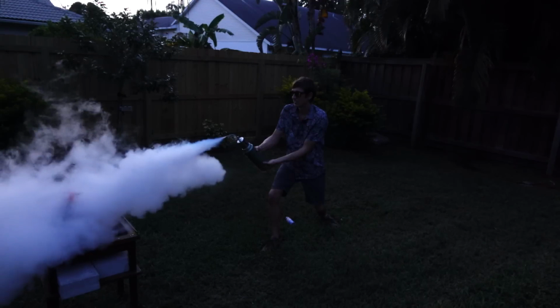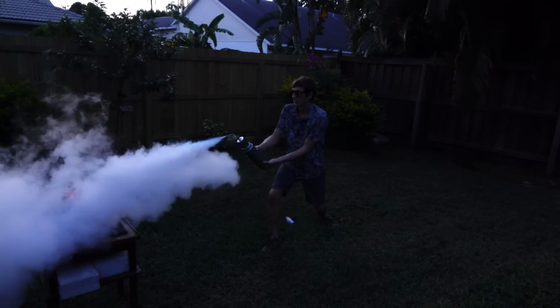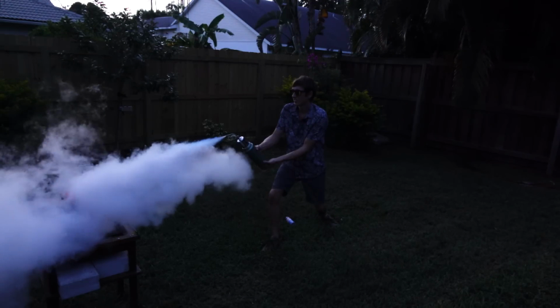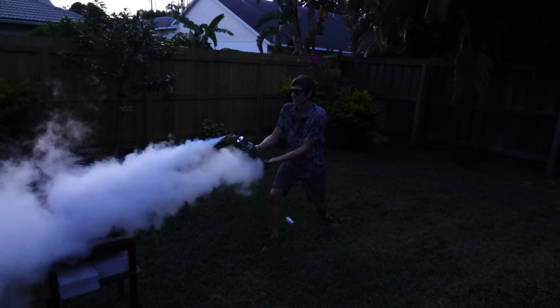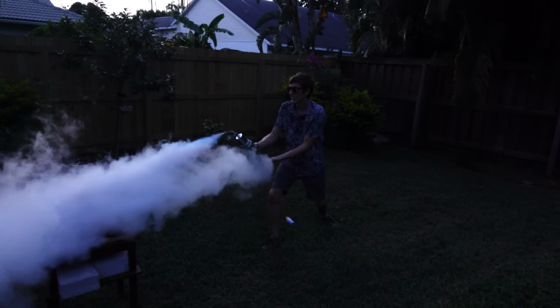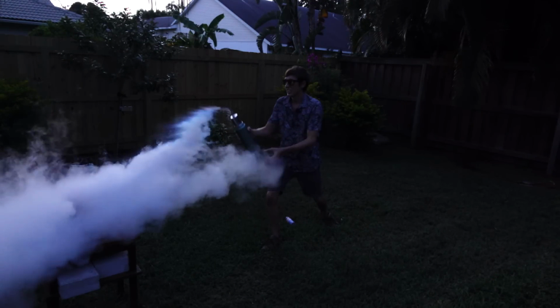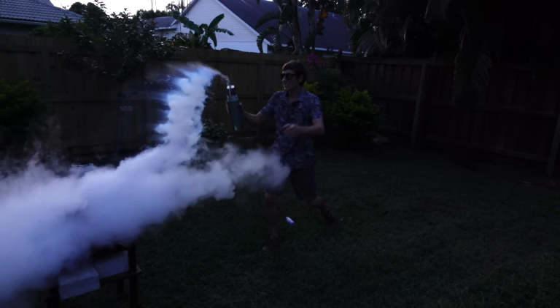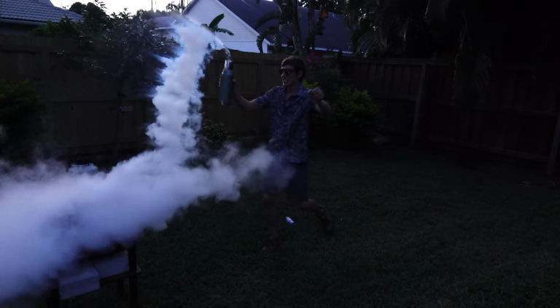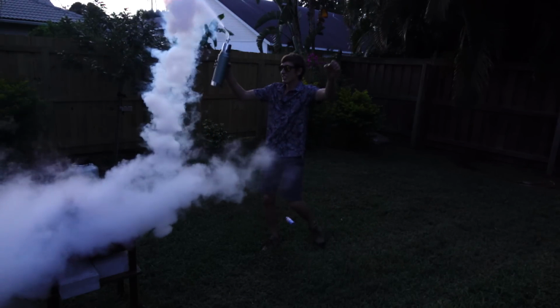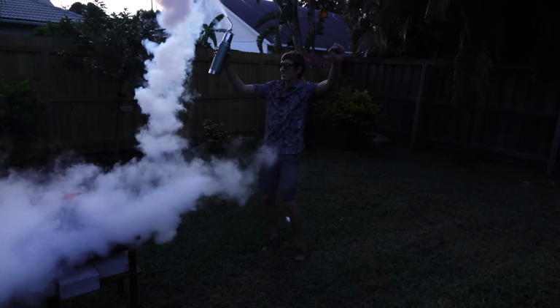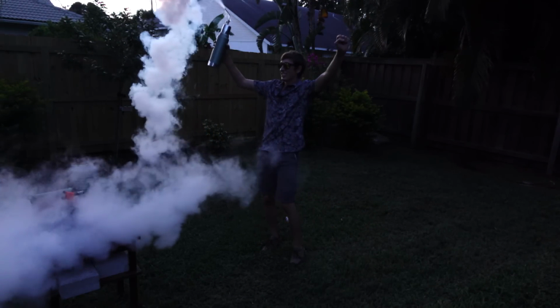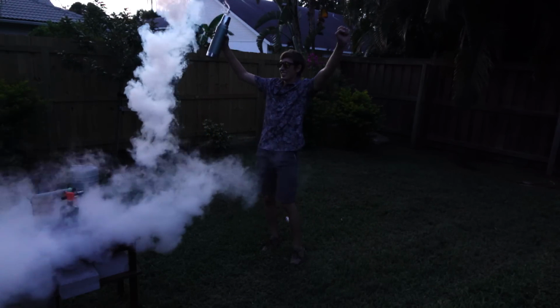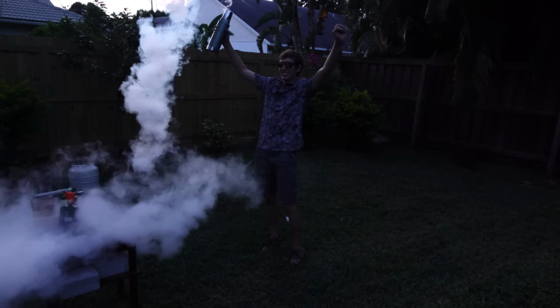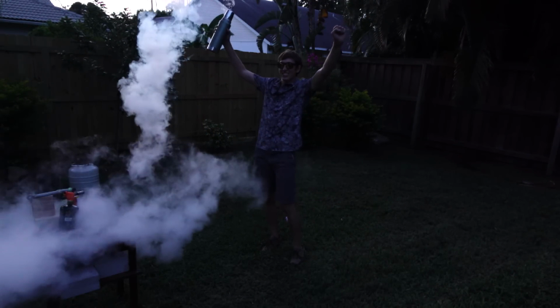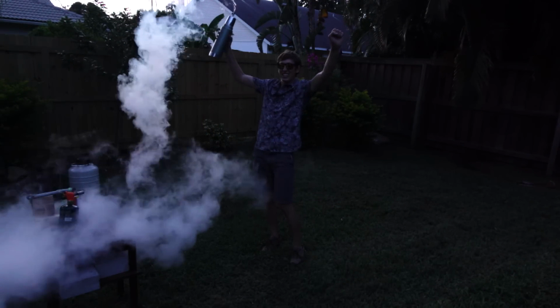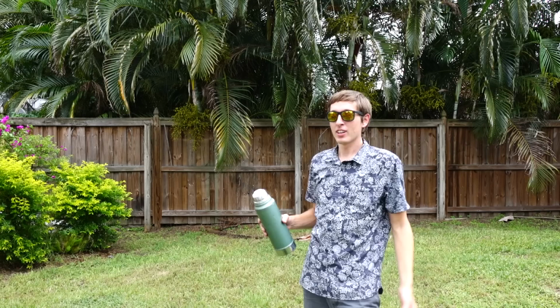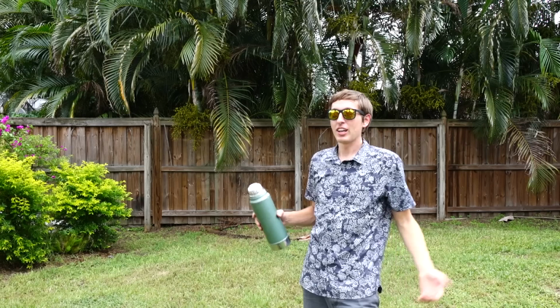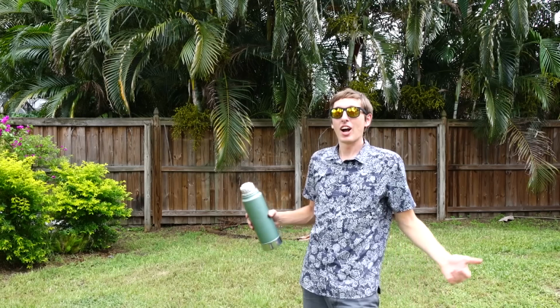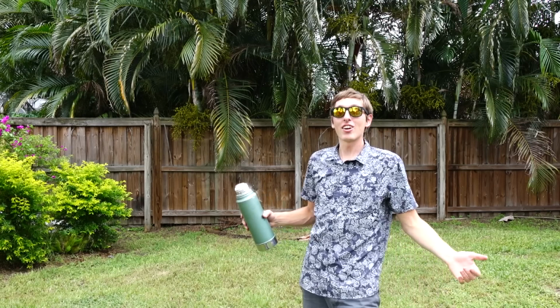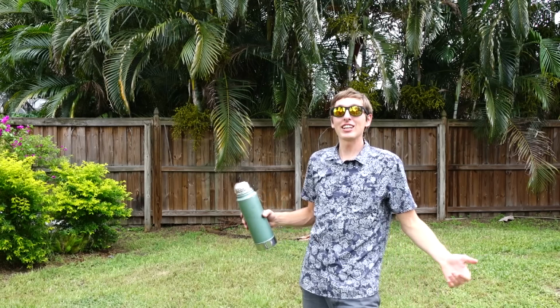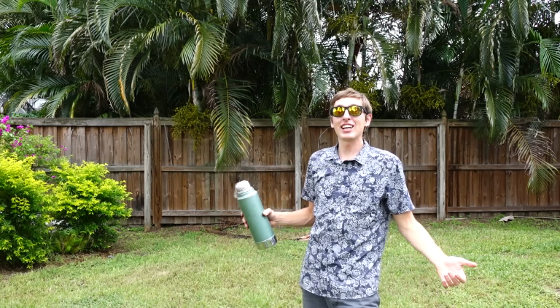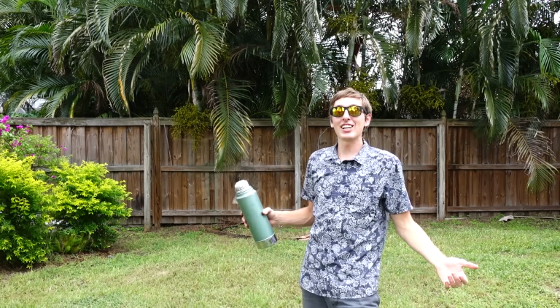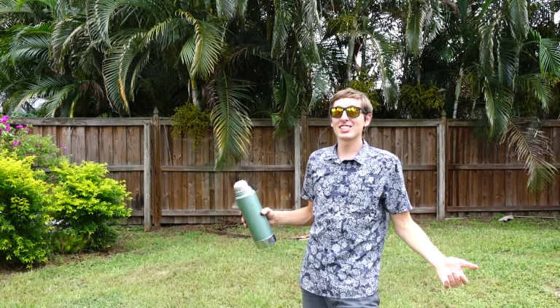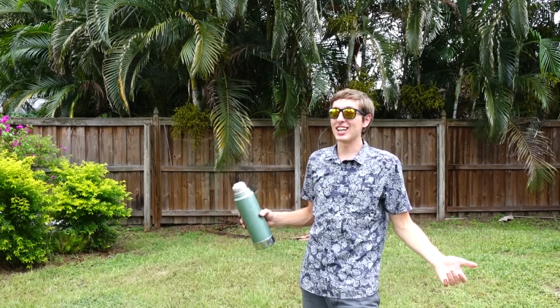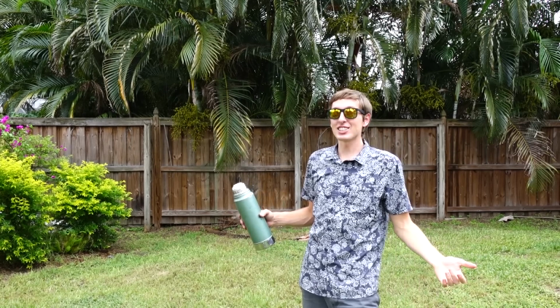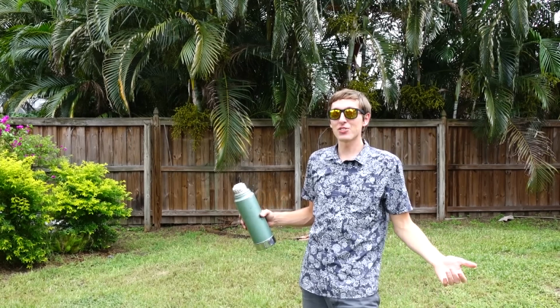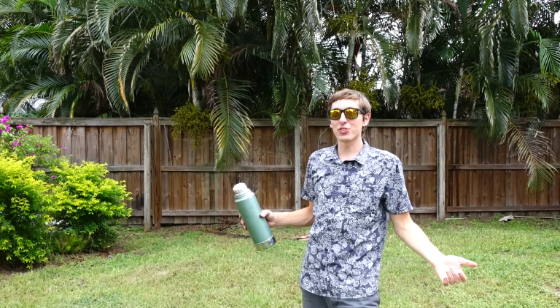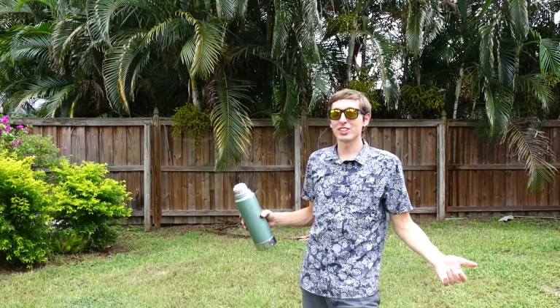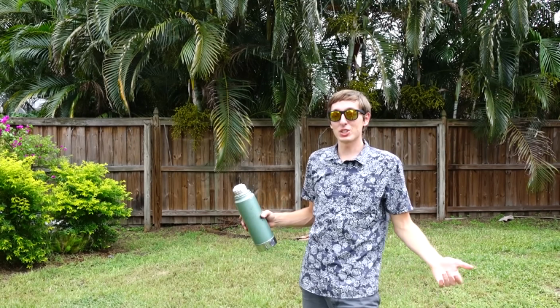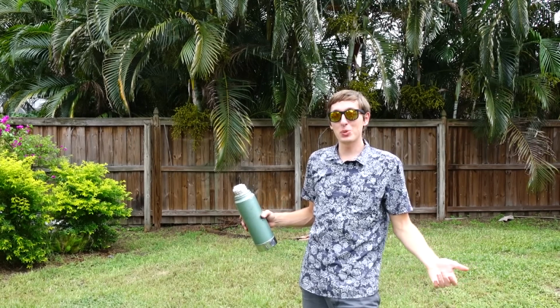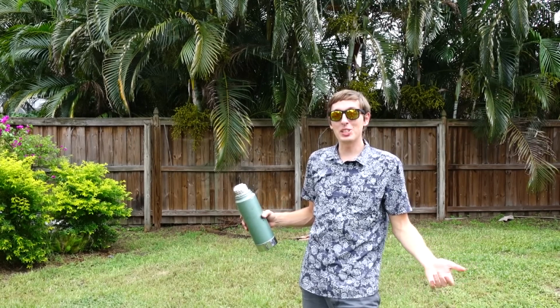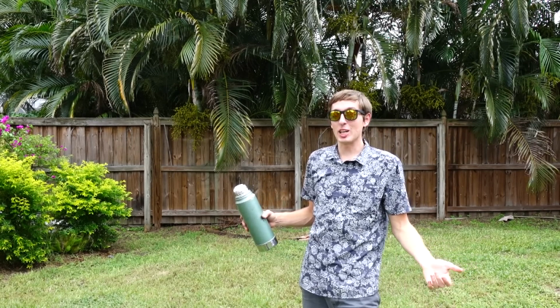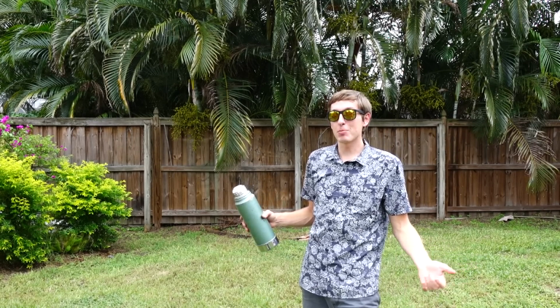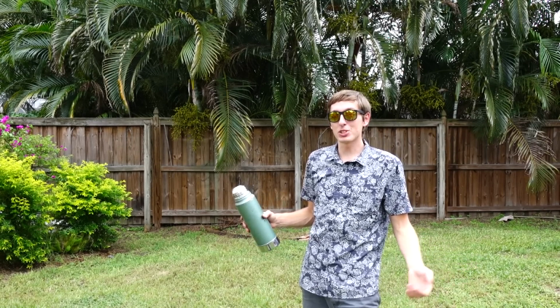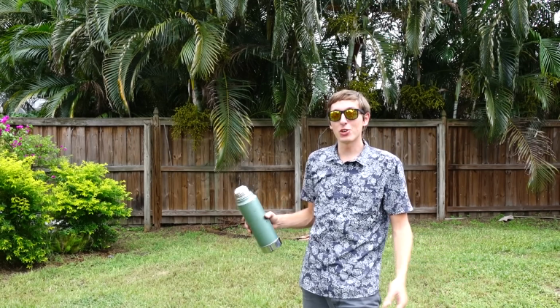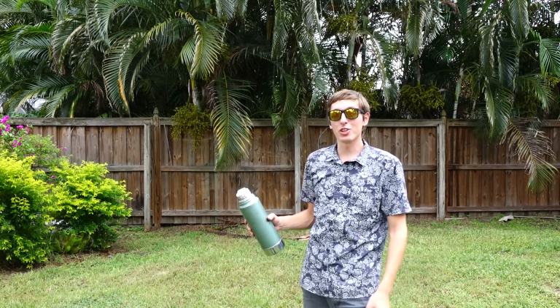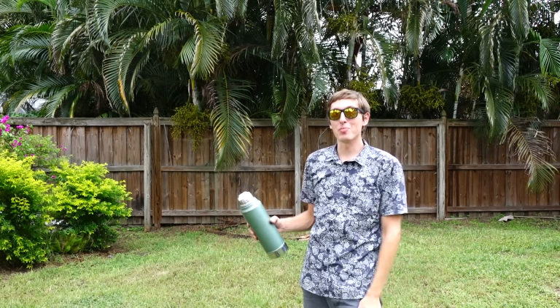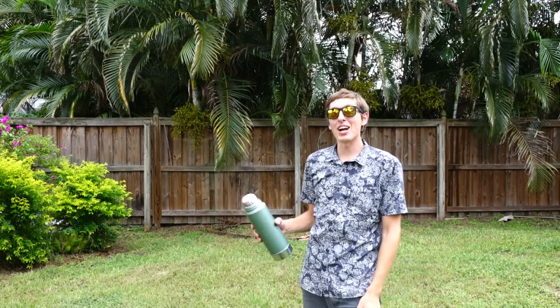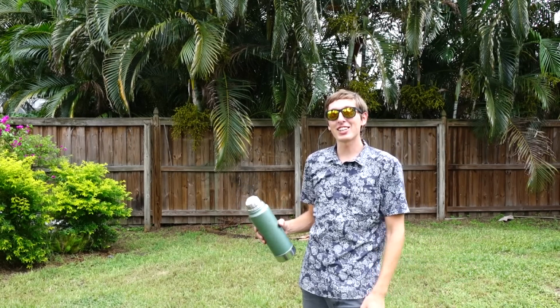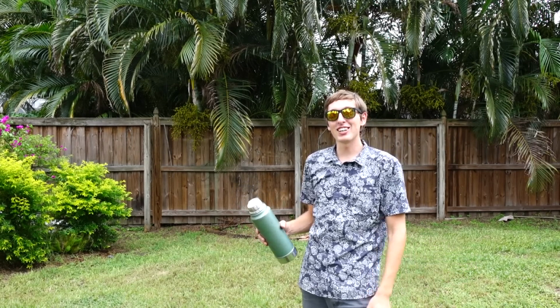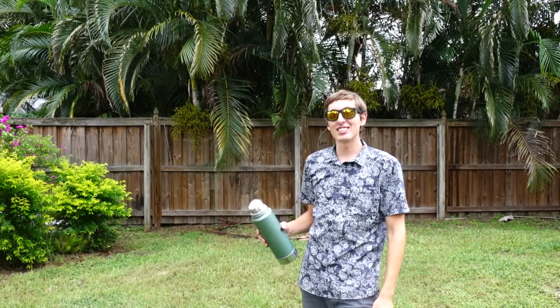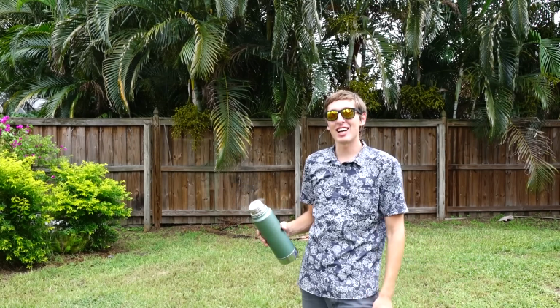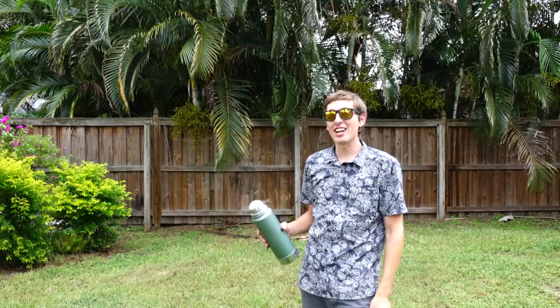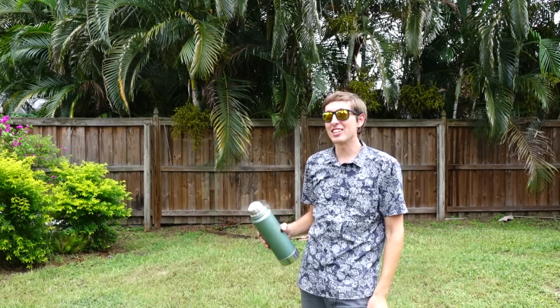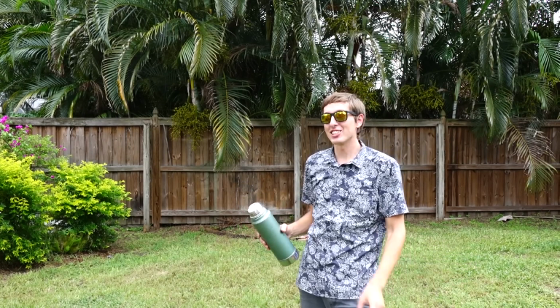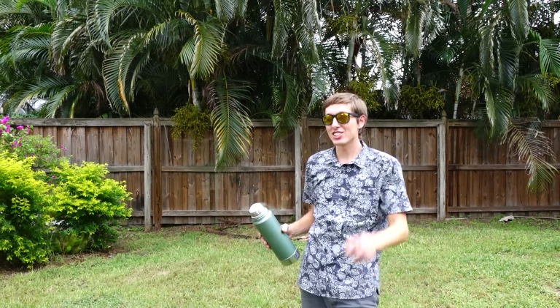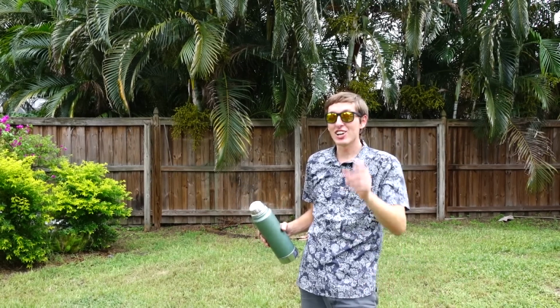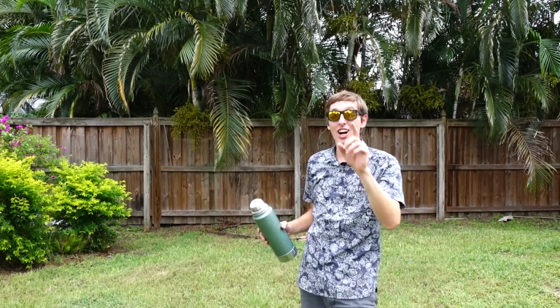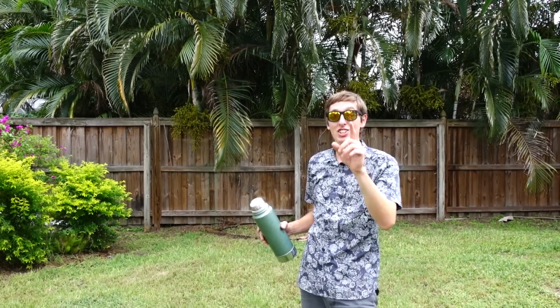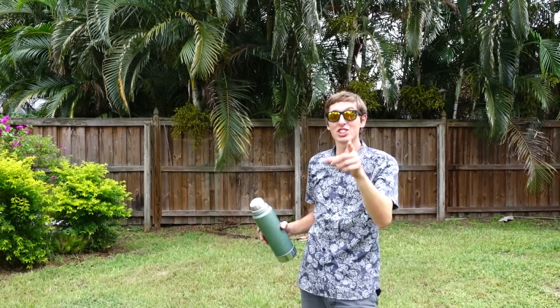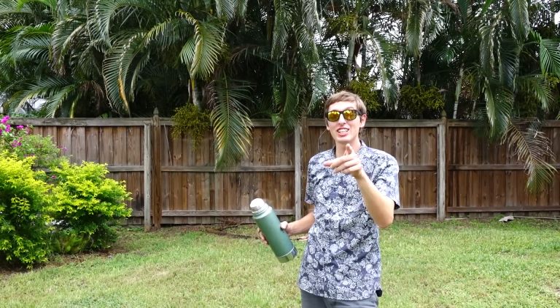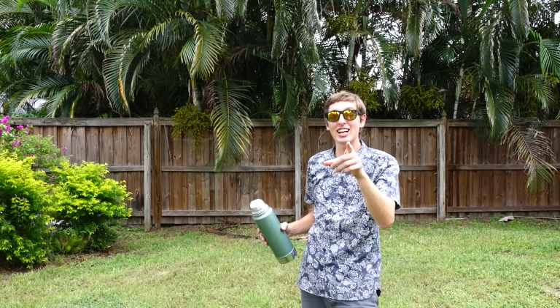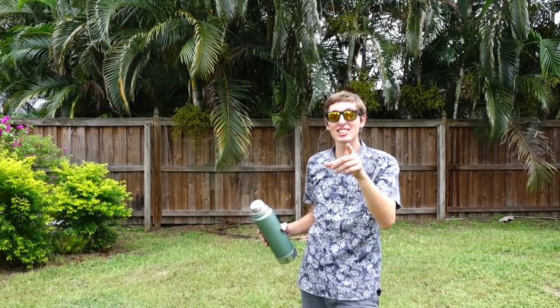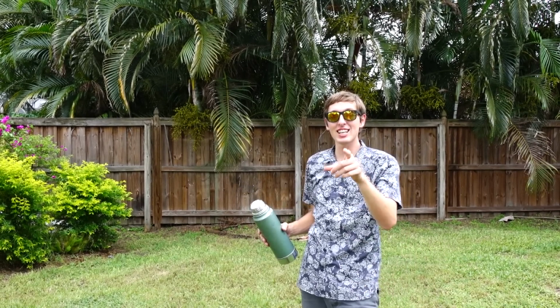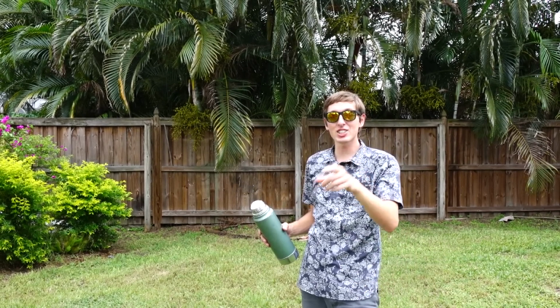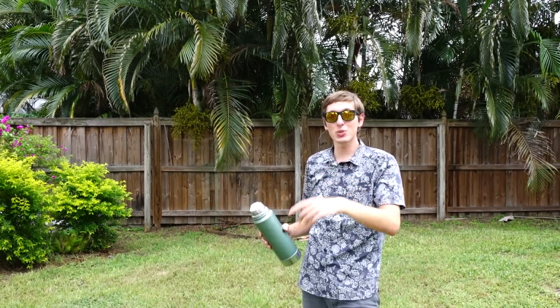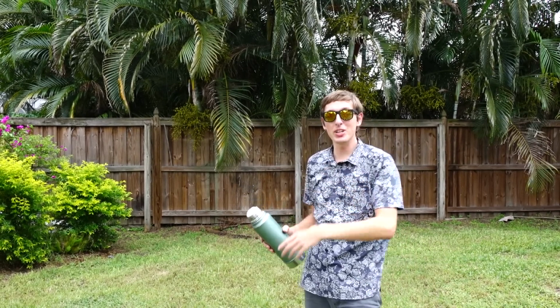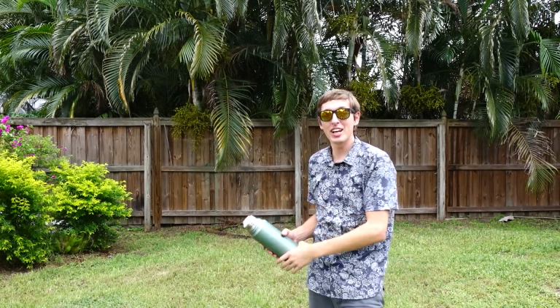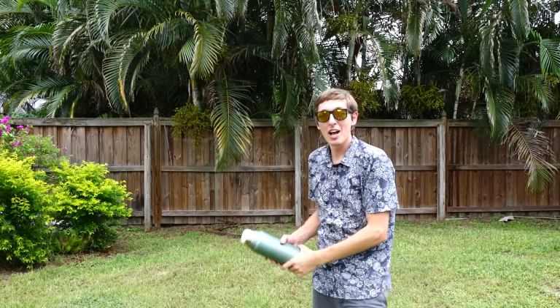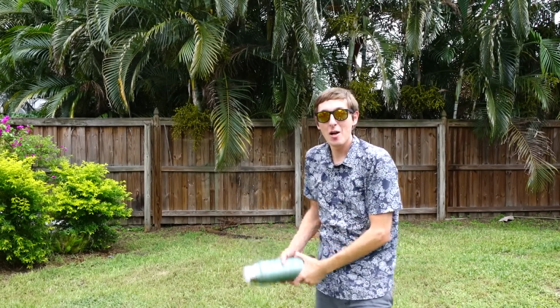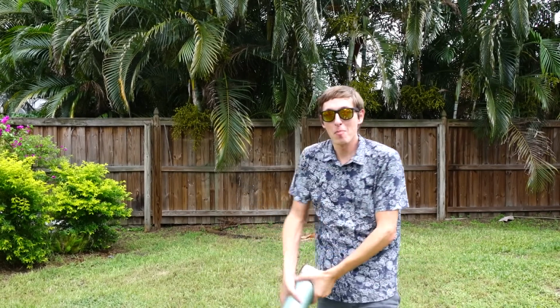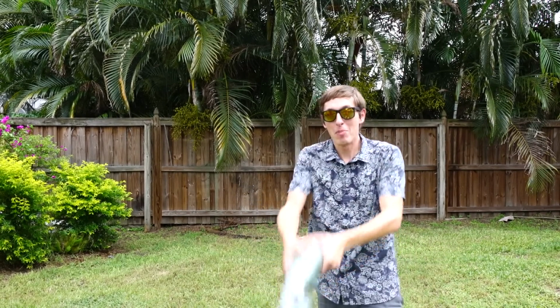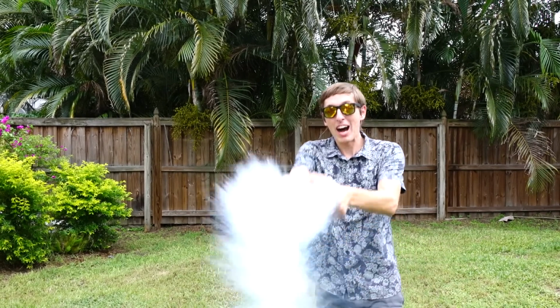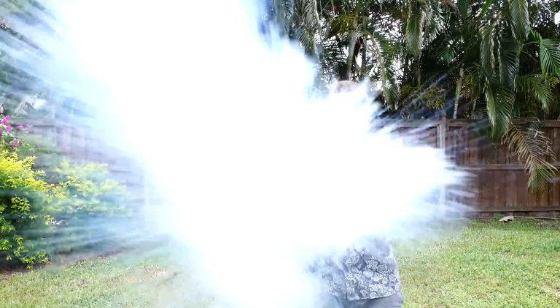All right guys, that's it for this week's episode of the Backyard Scientist. I'll see you guys next week. Bye!